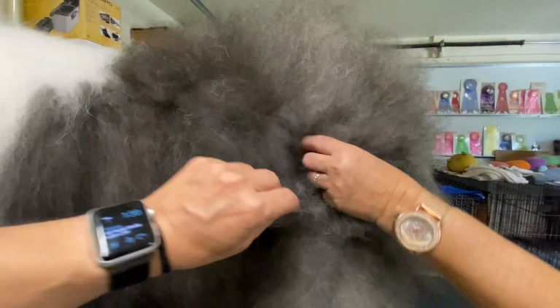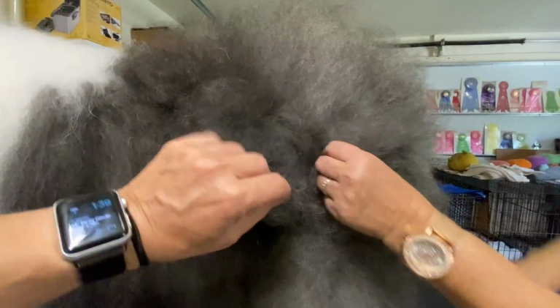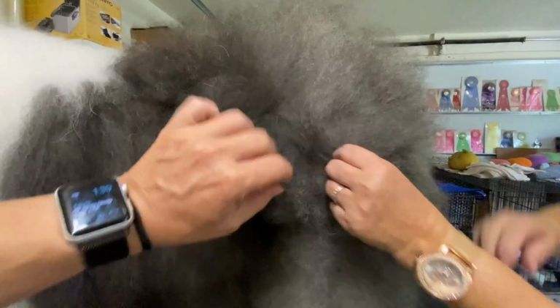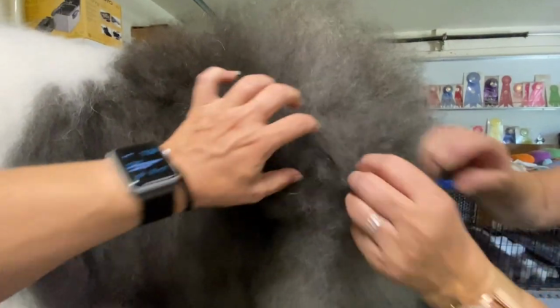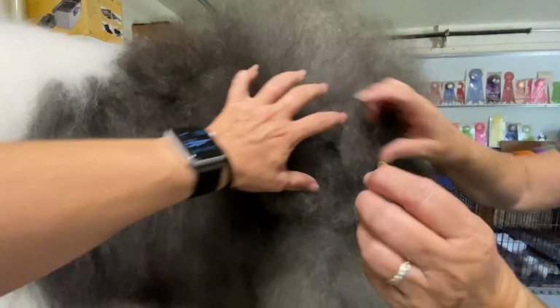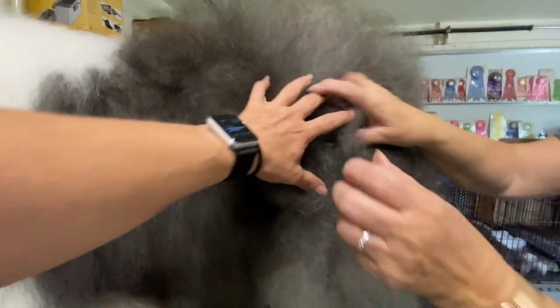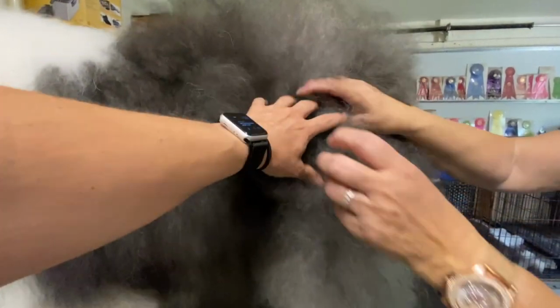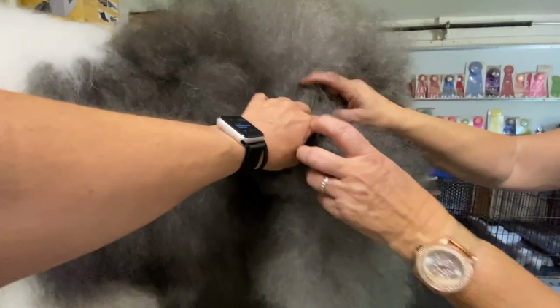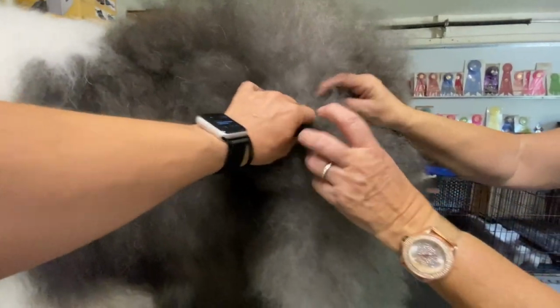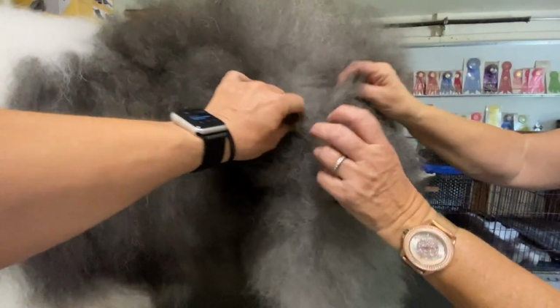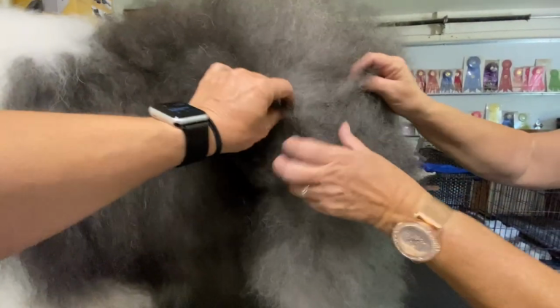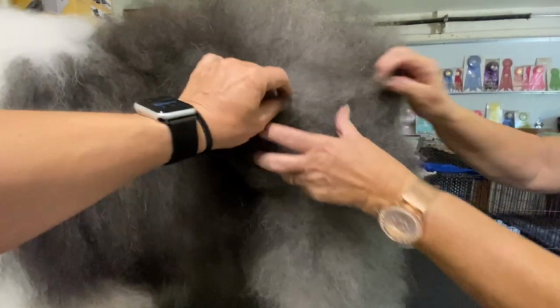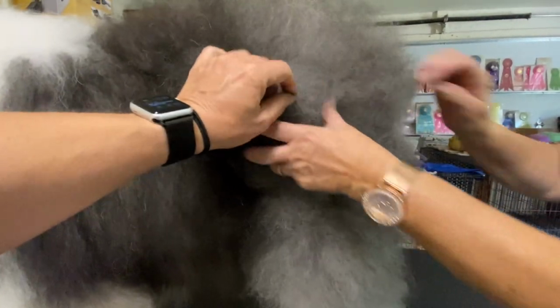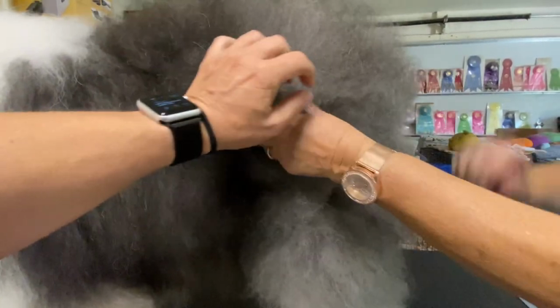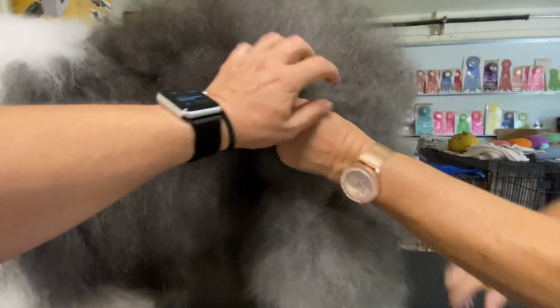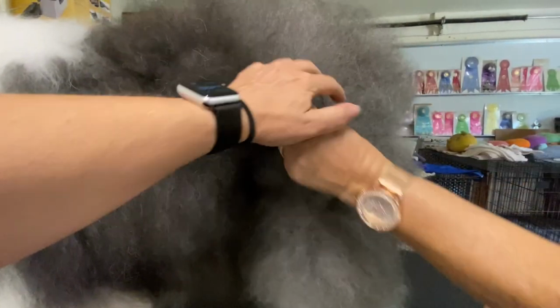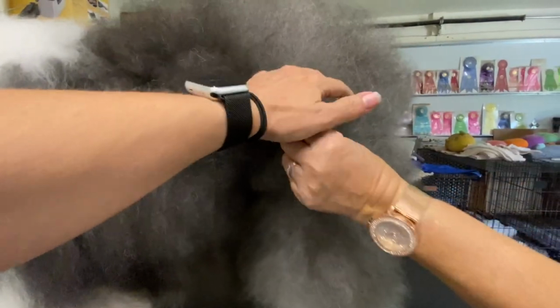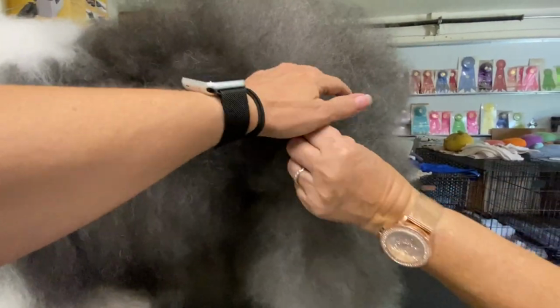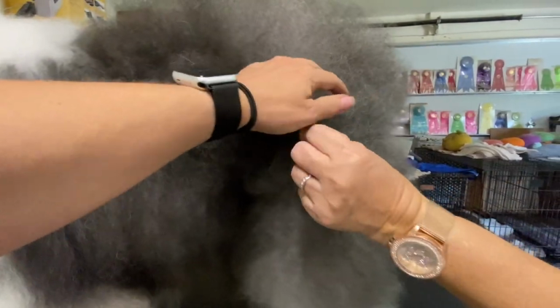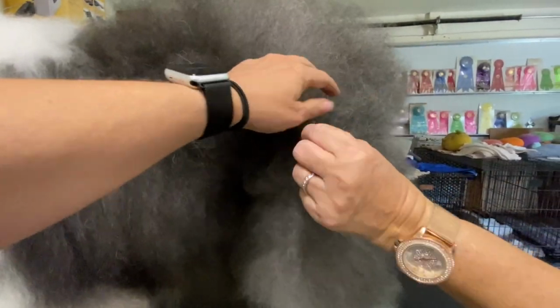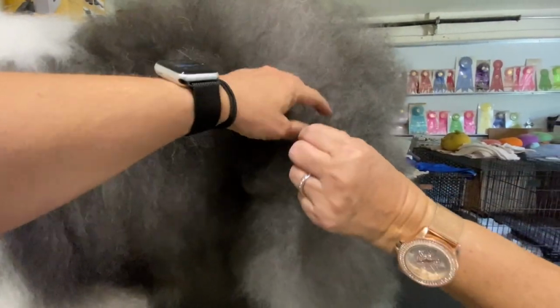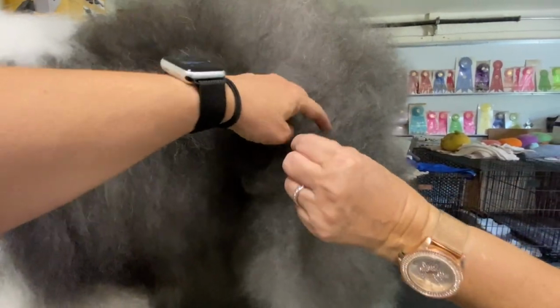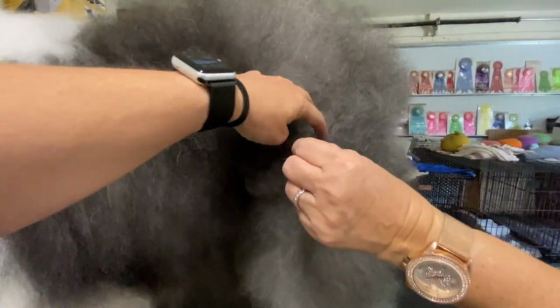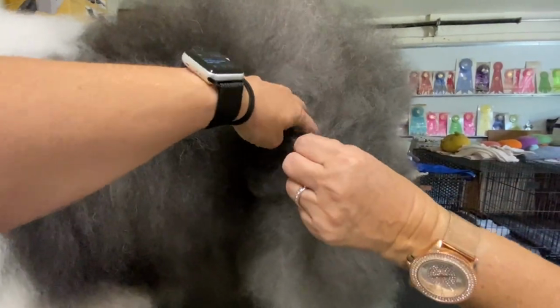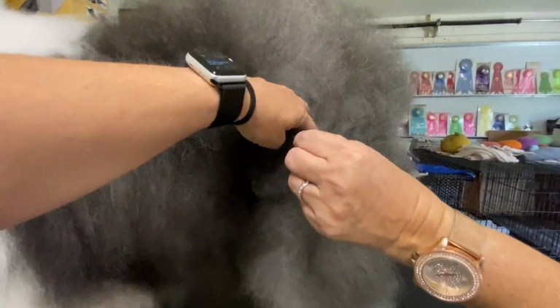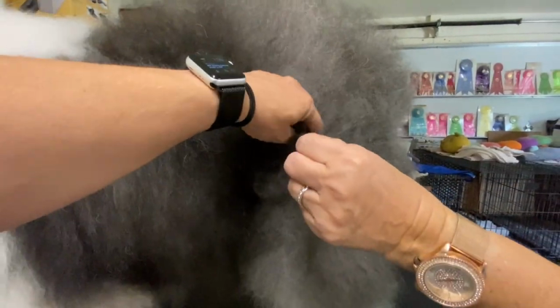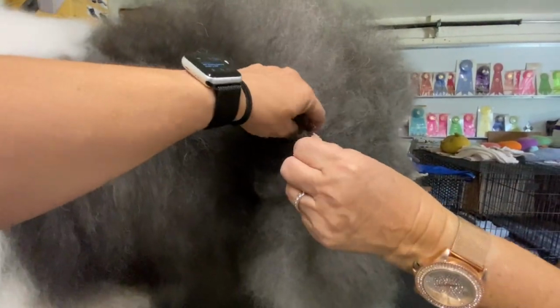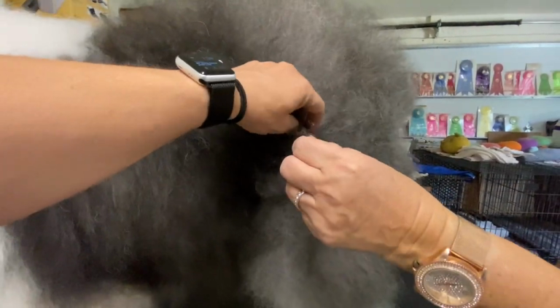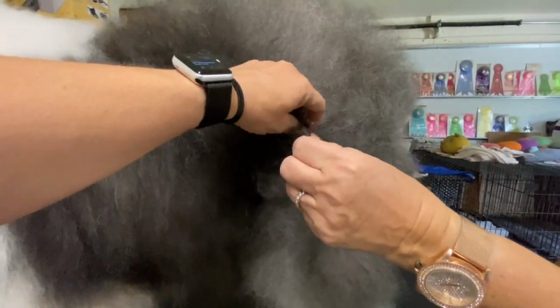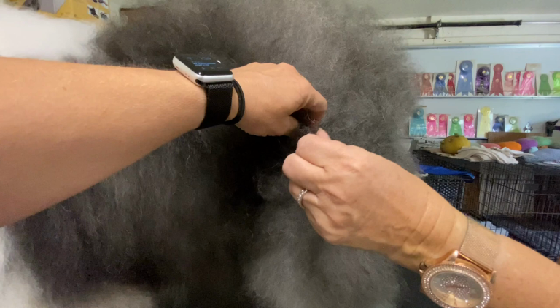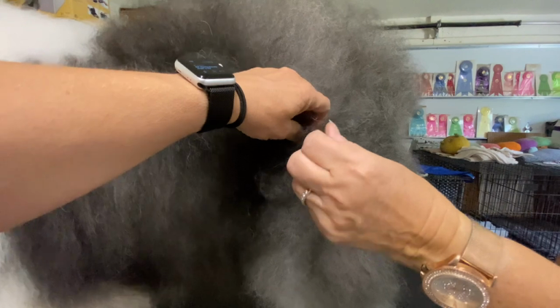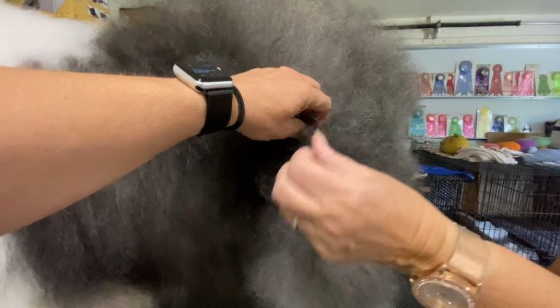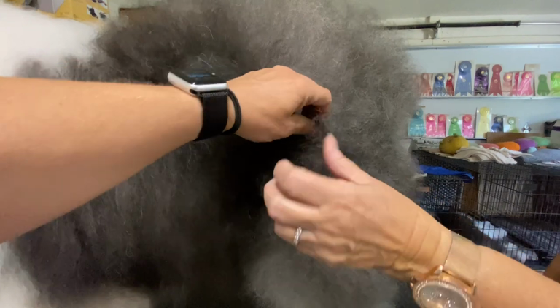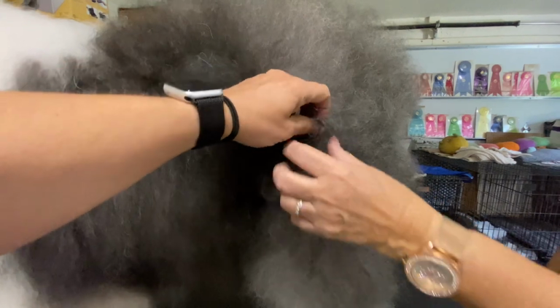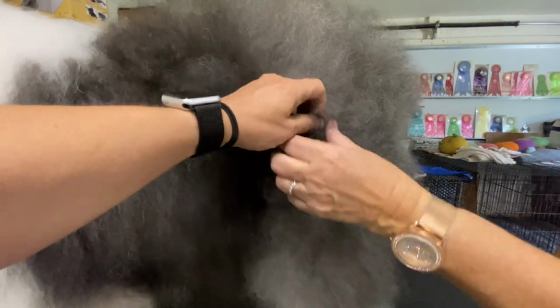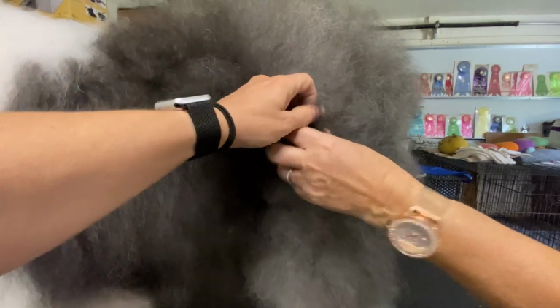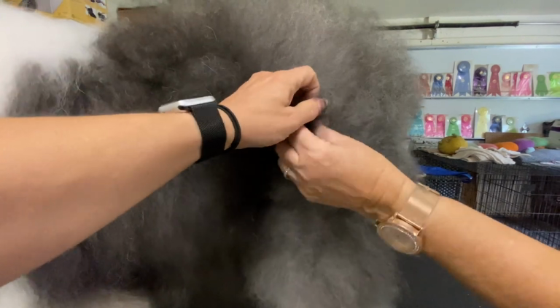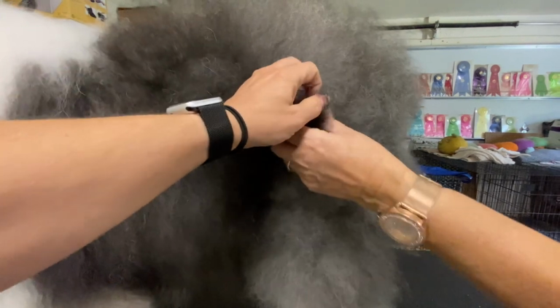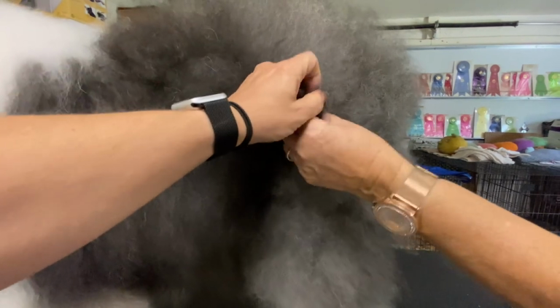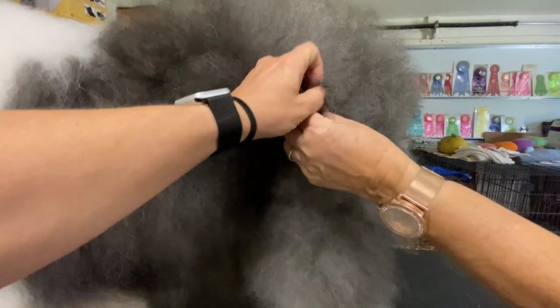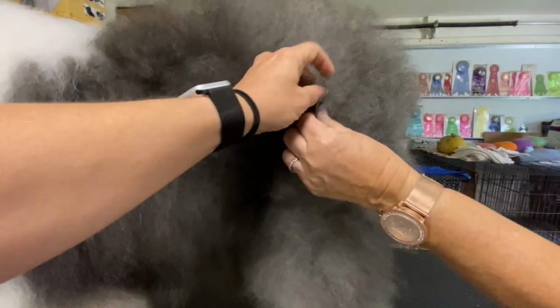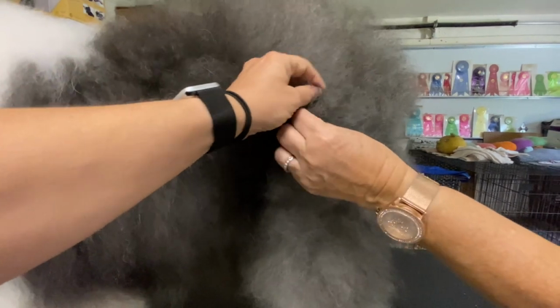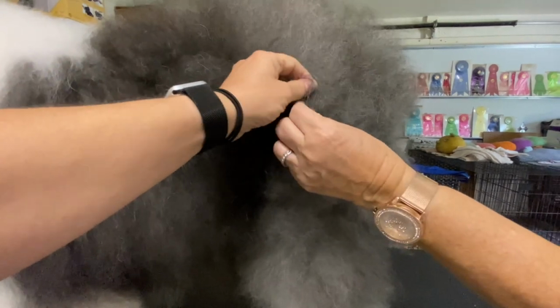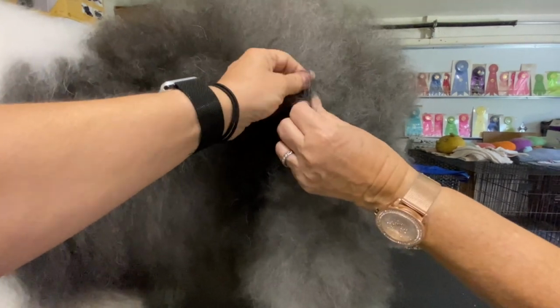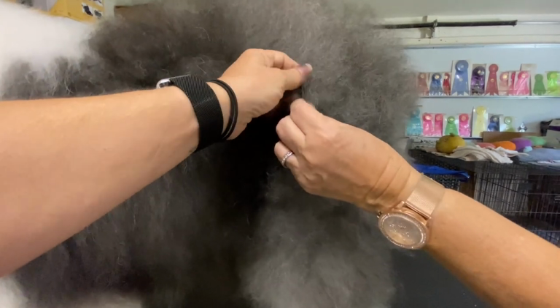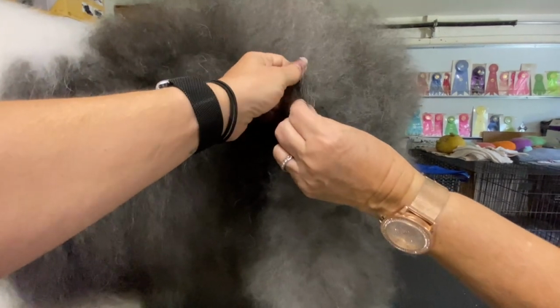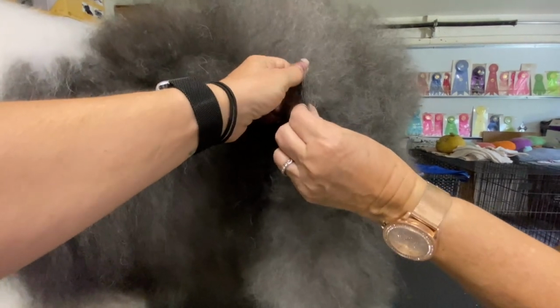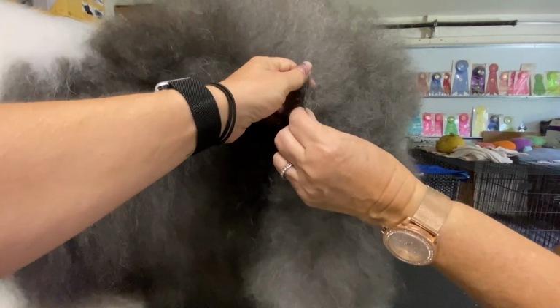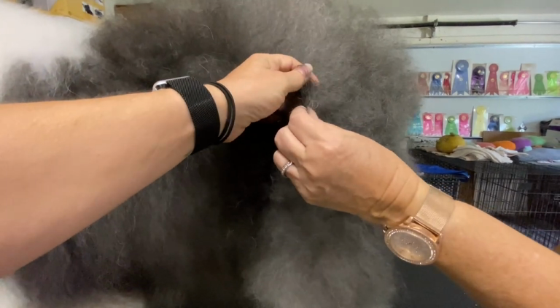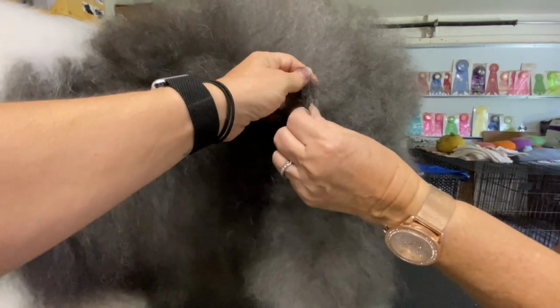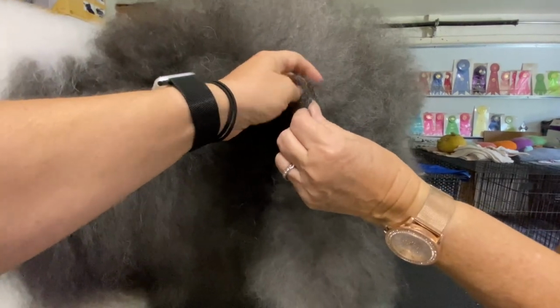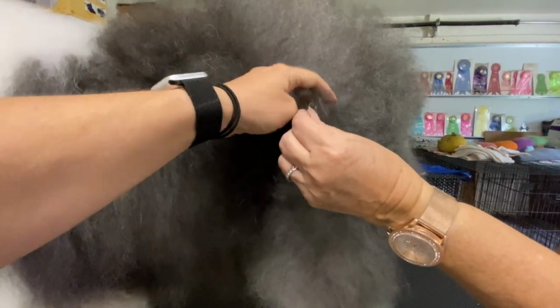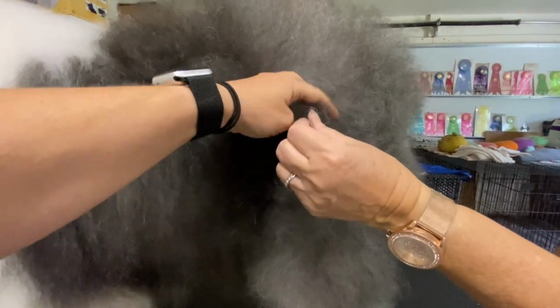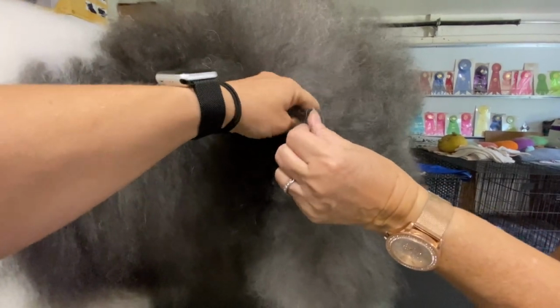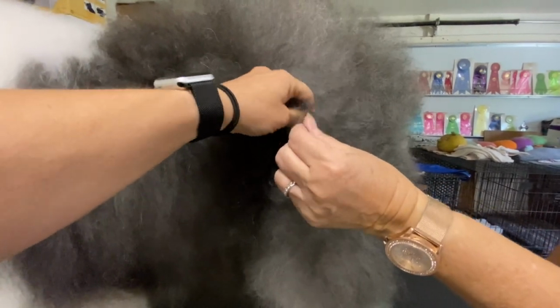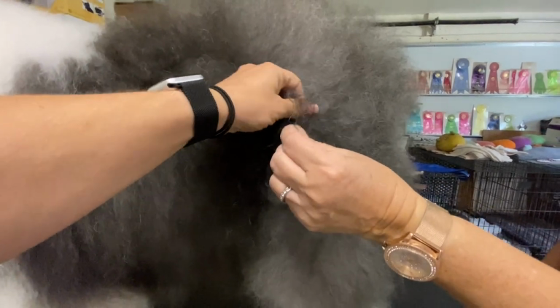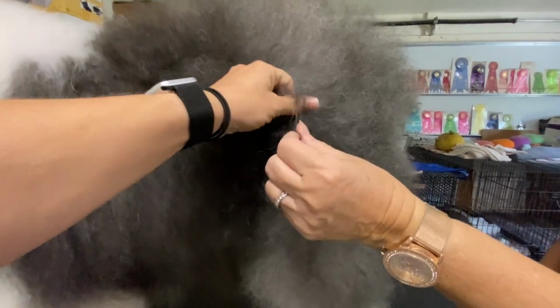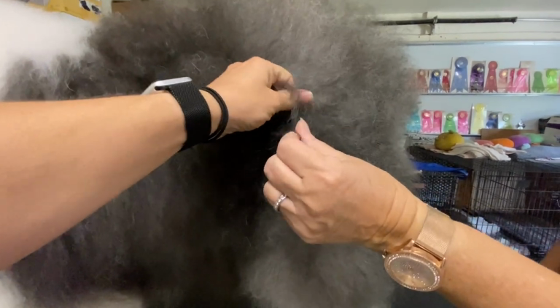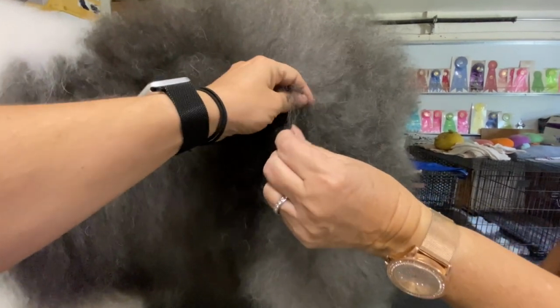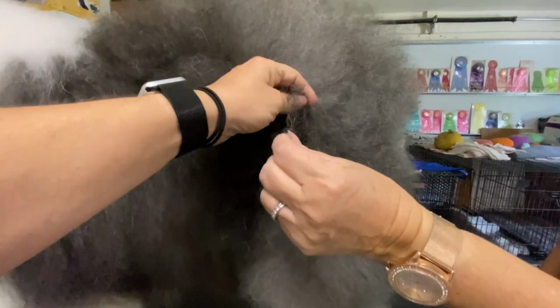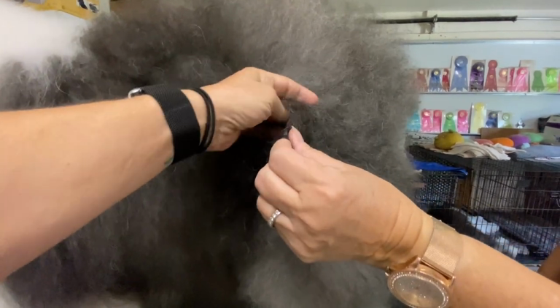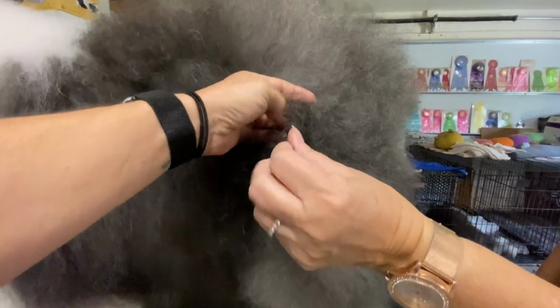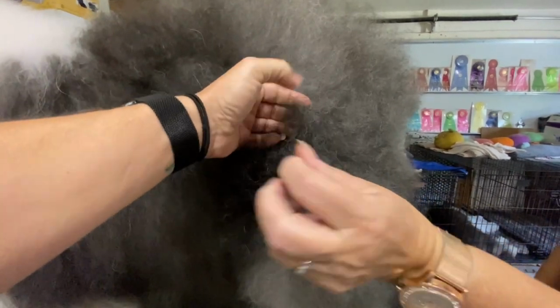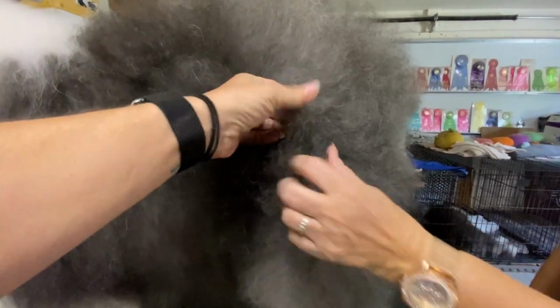They have a double coat, and if you feel it, it's really harsh texture. It's wiry, yeah.